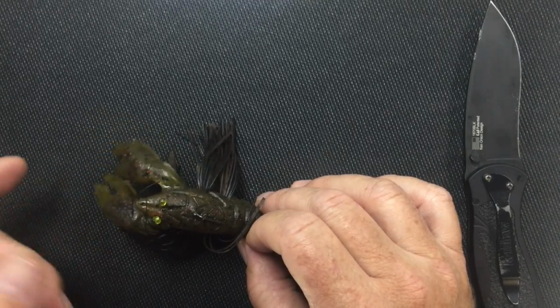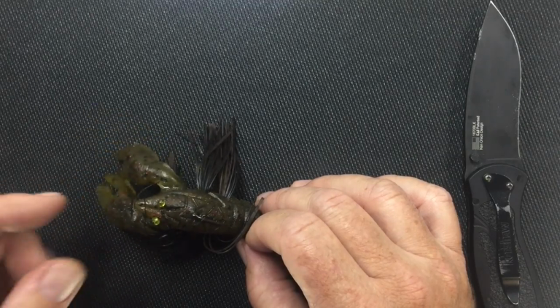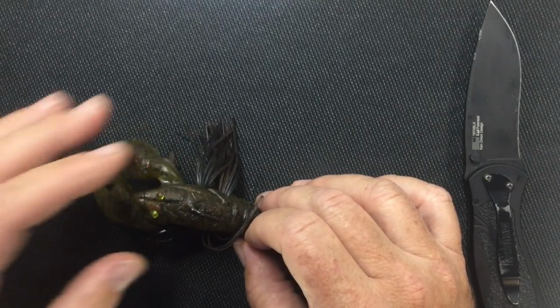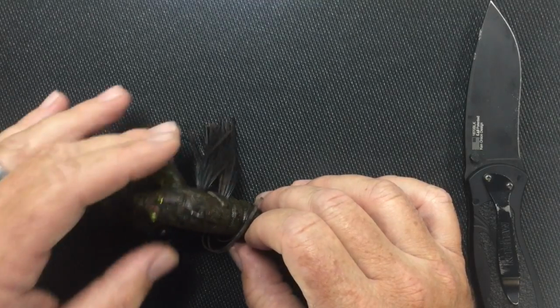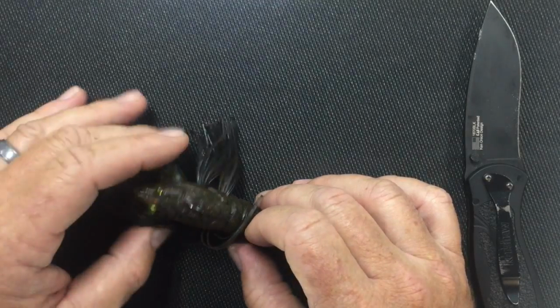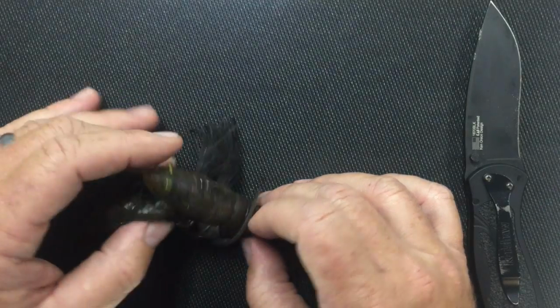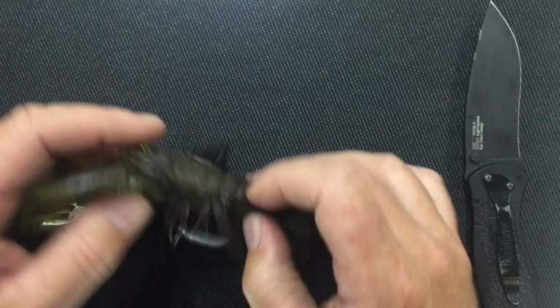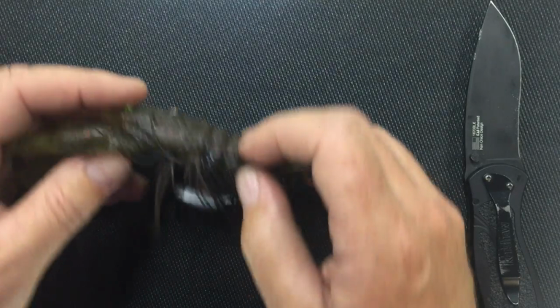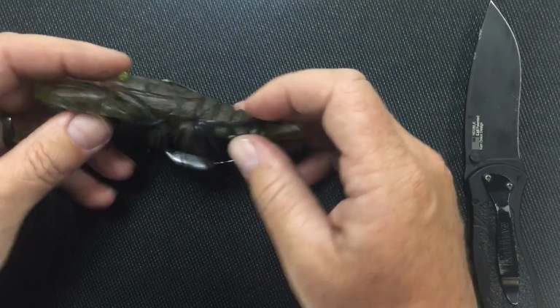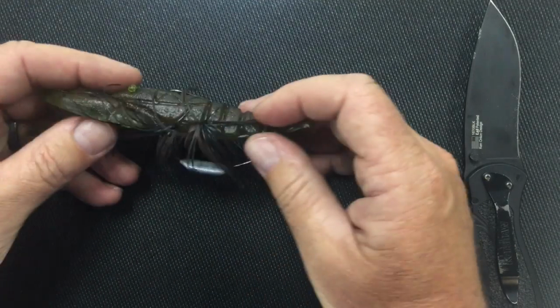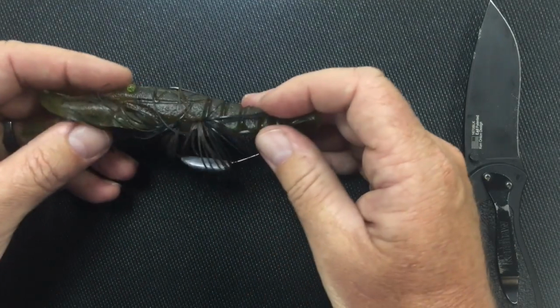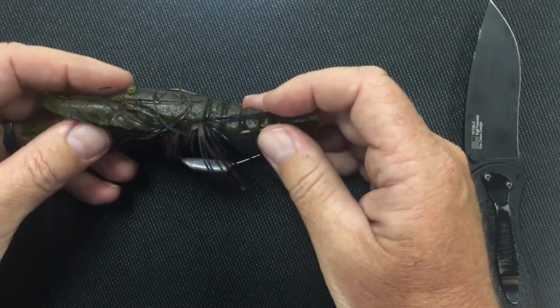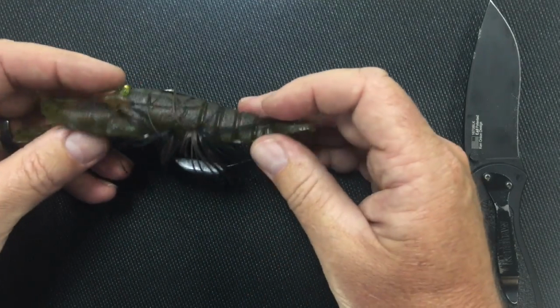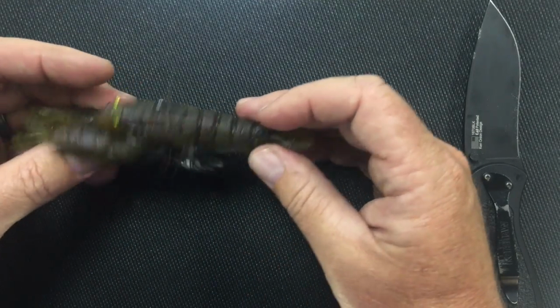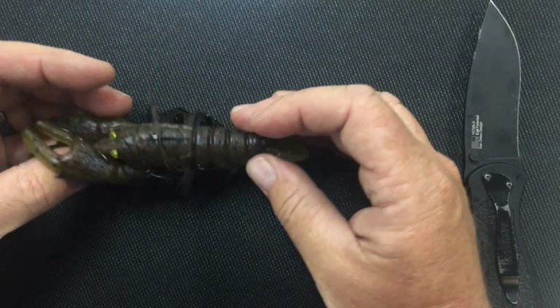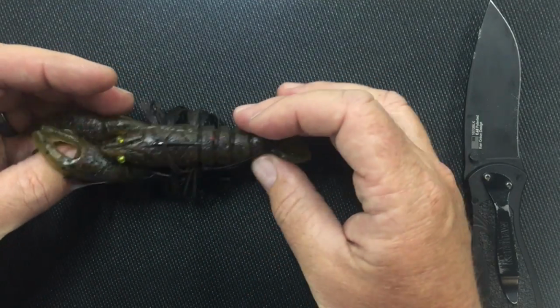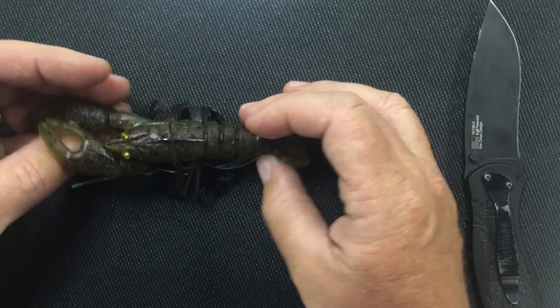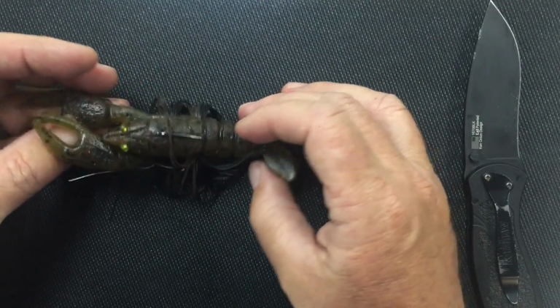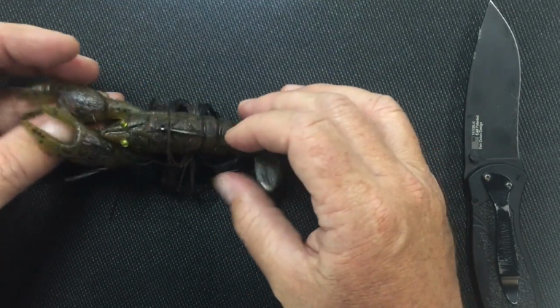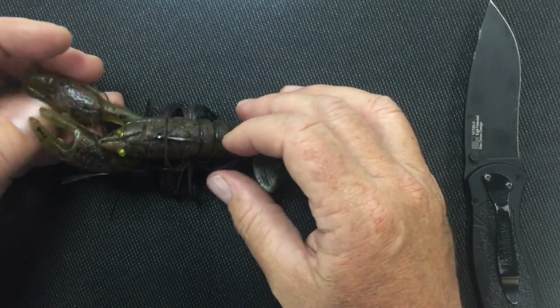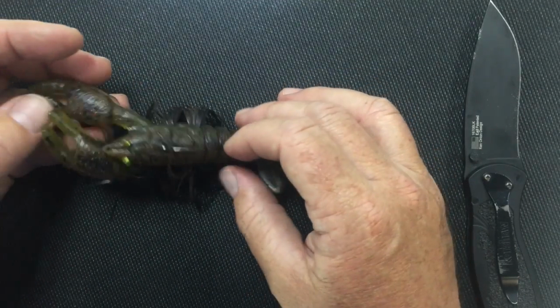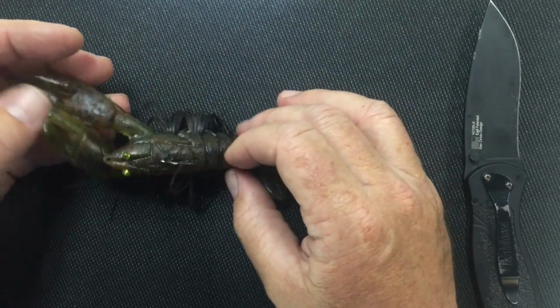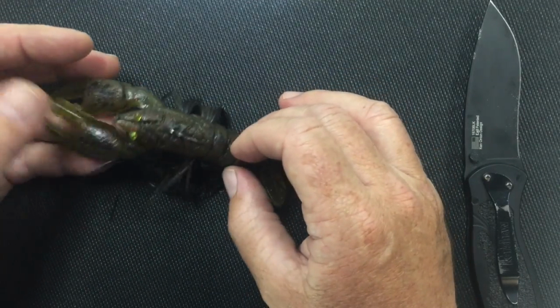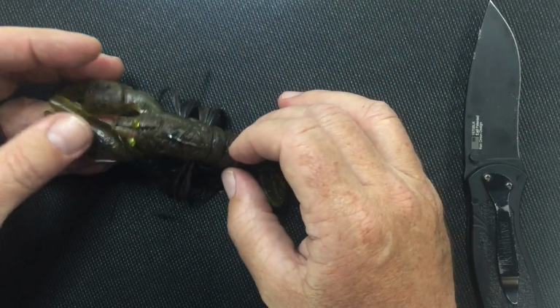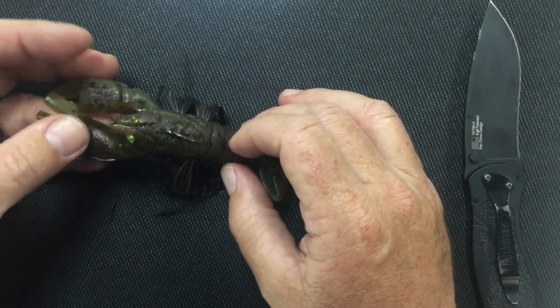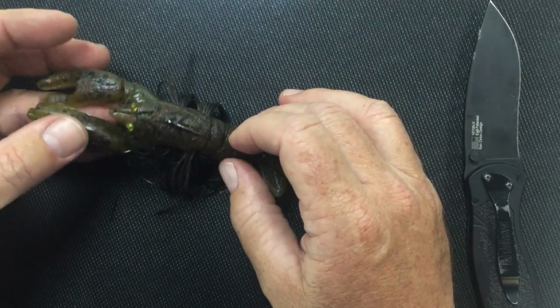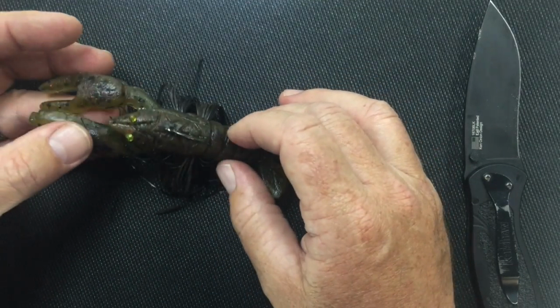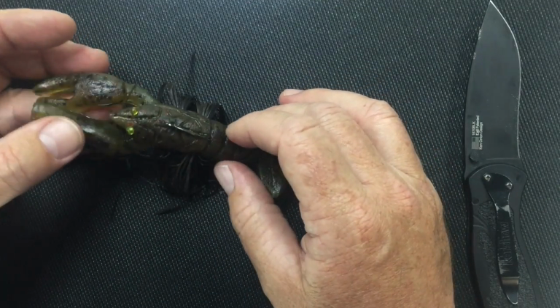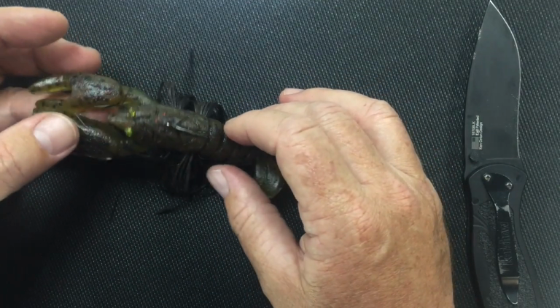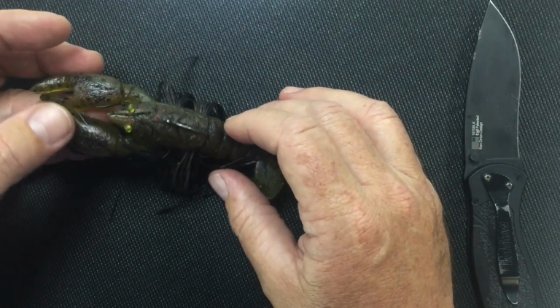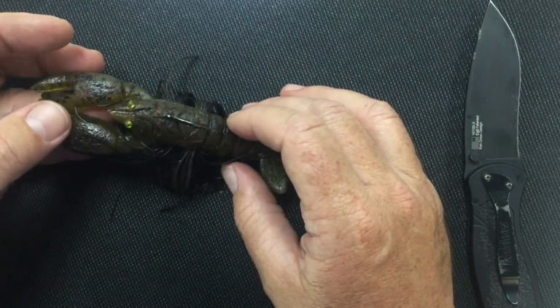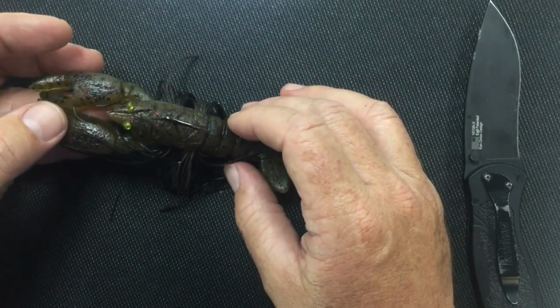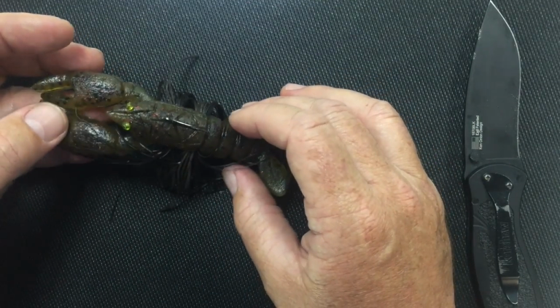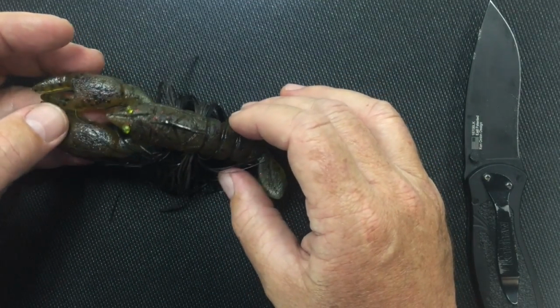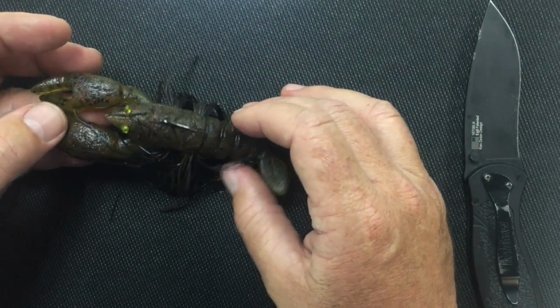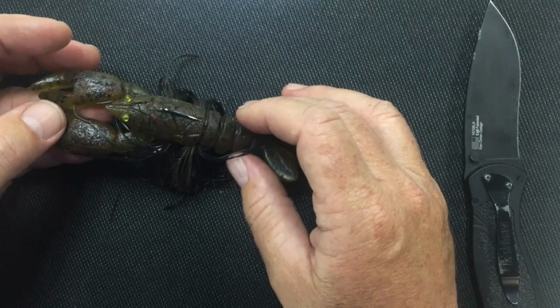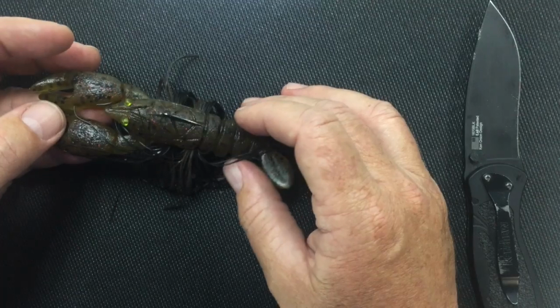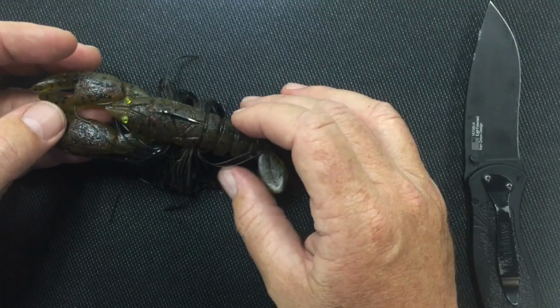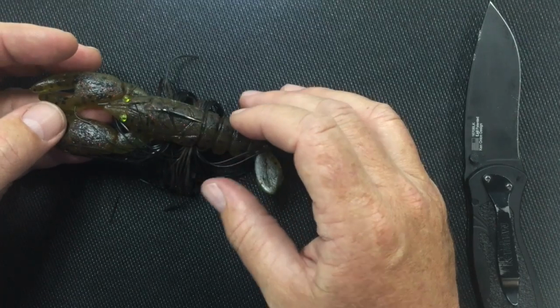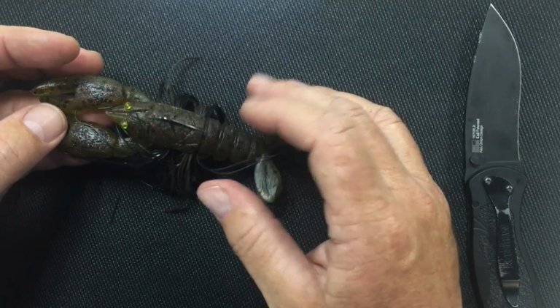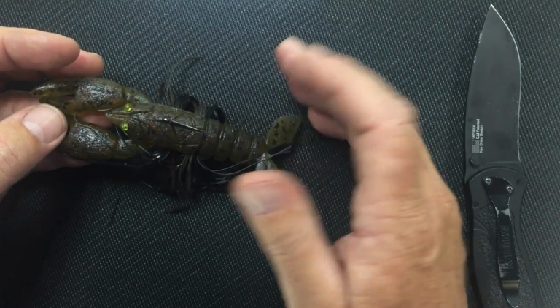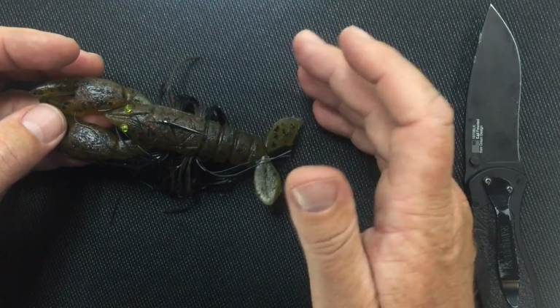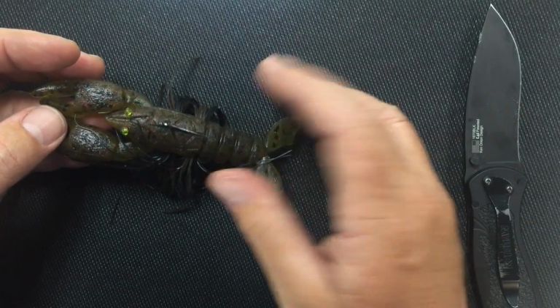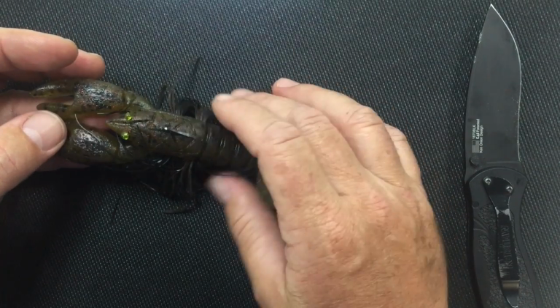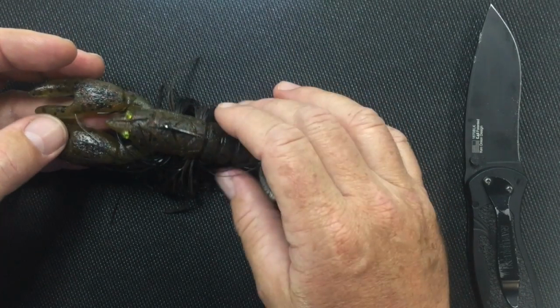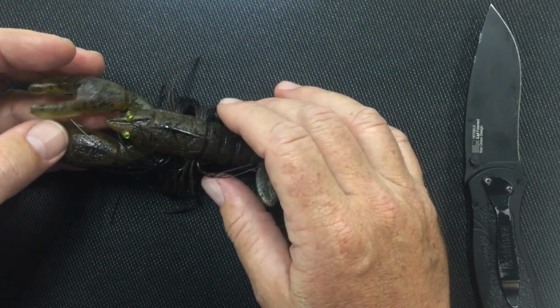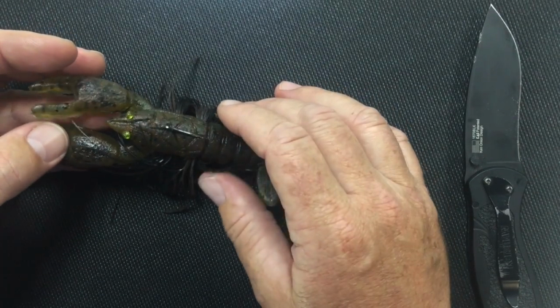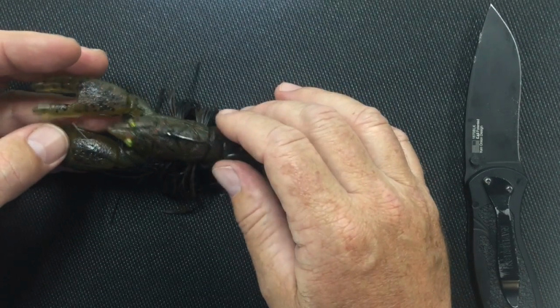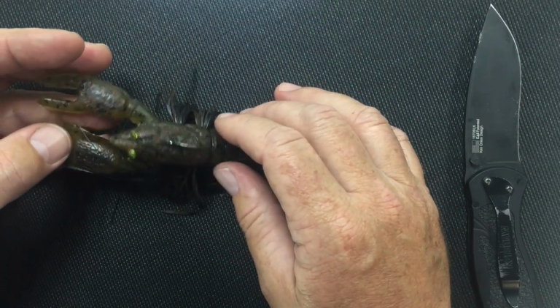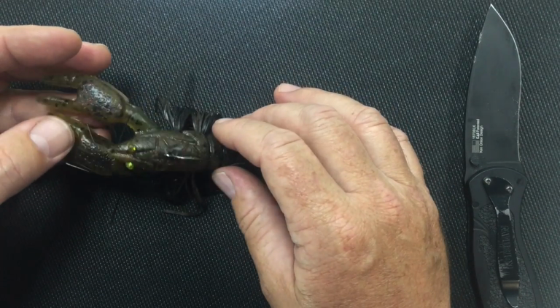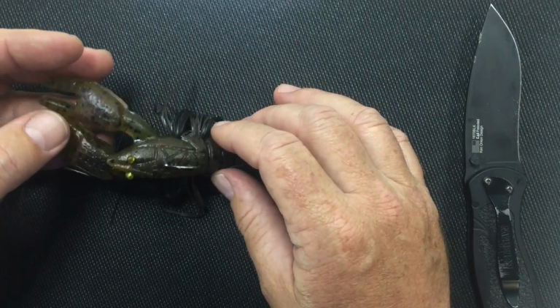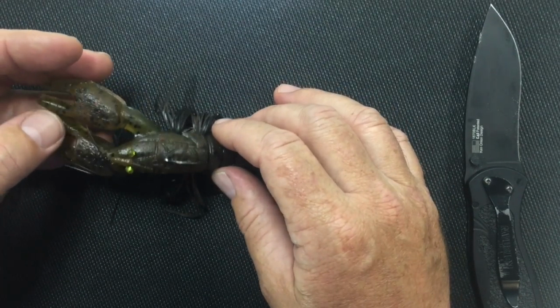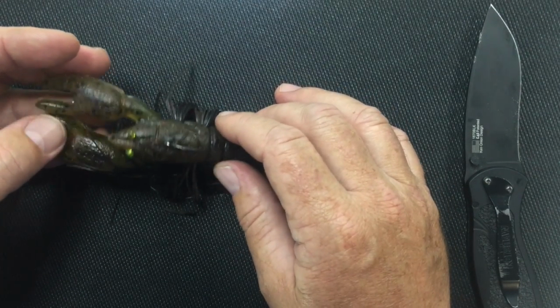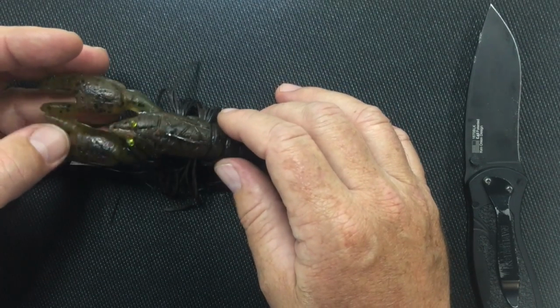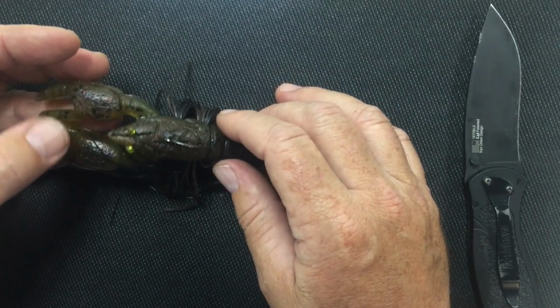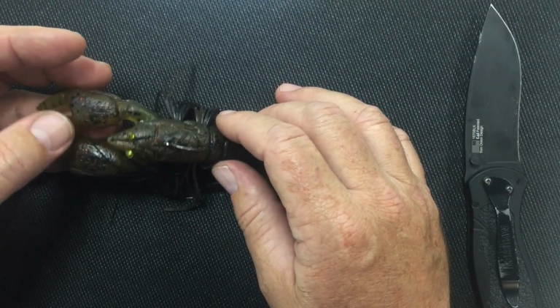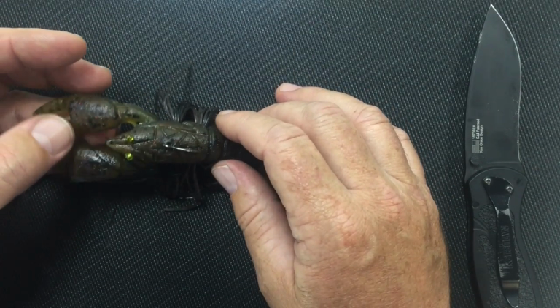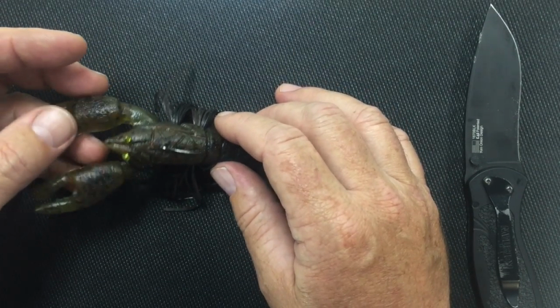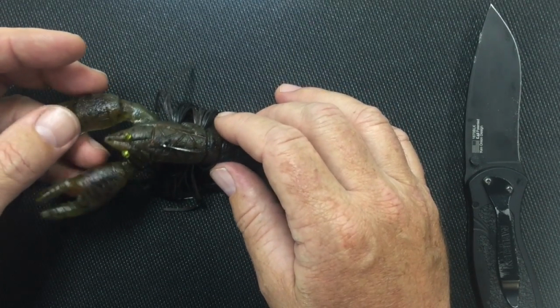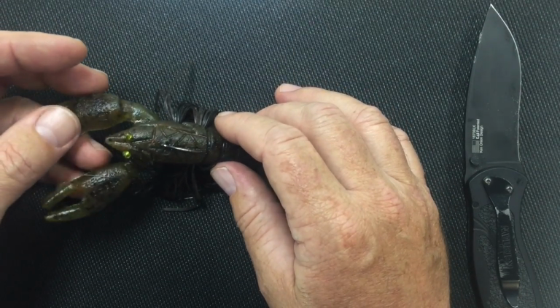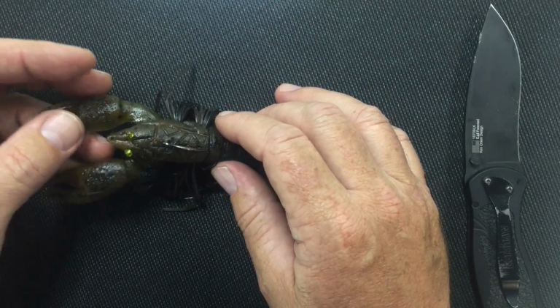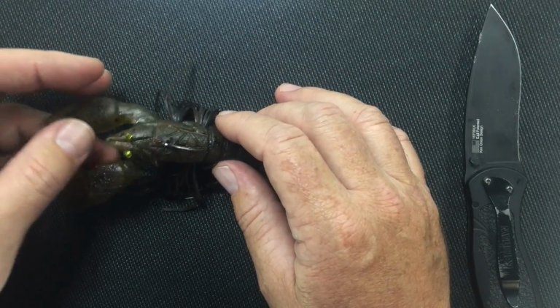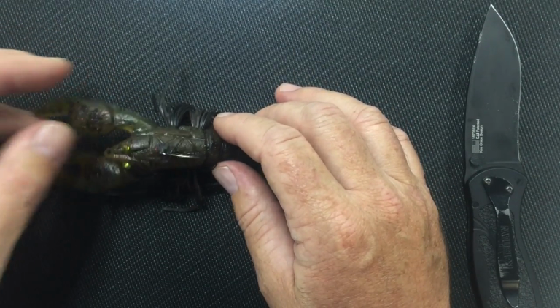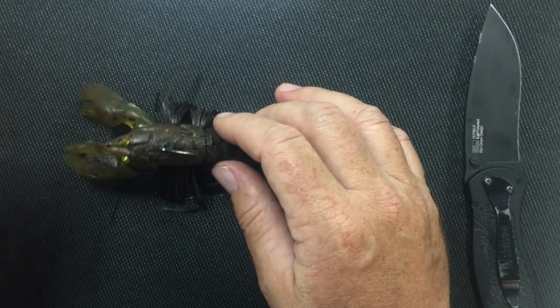So that's how you rig the Dead Horse Lone Star Craw with an Owner Beast Hook. If you have any questions, let us know. Thank you.